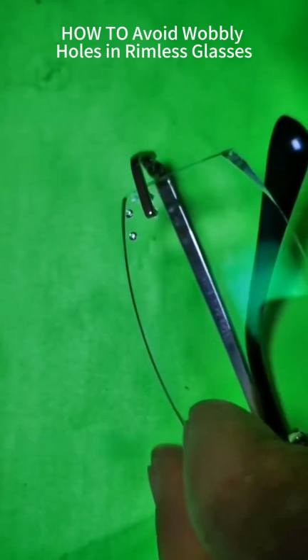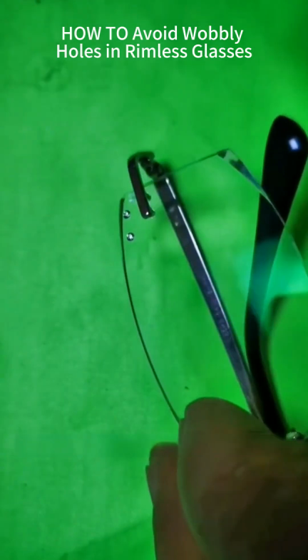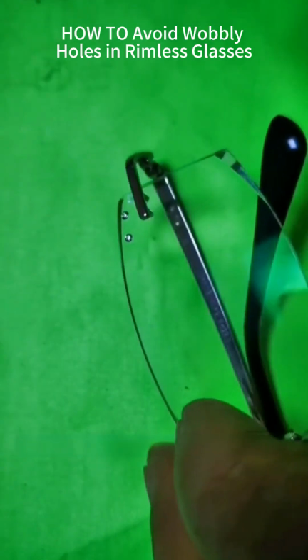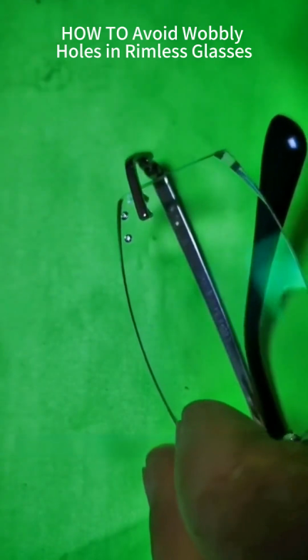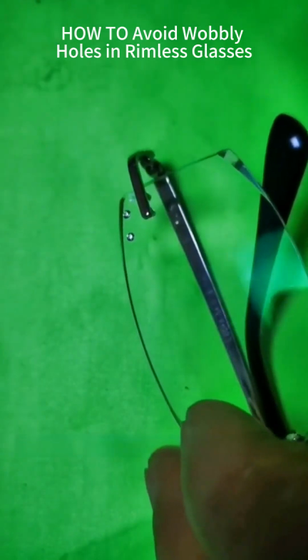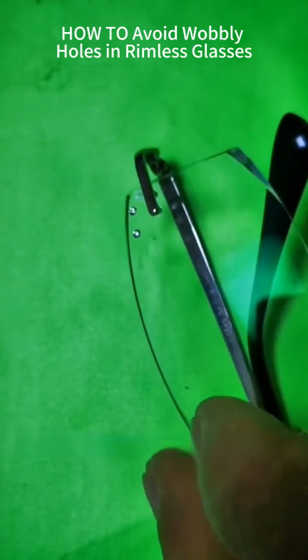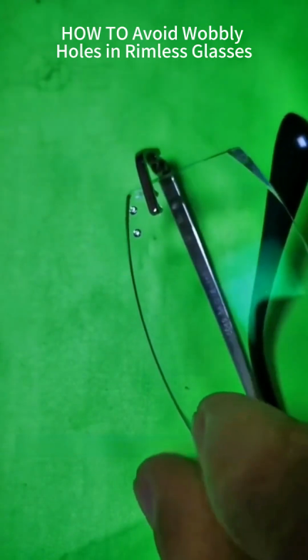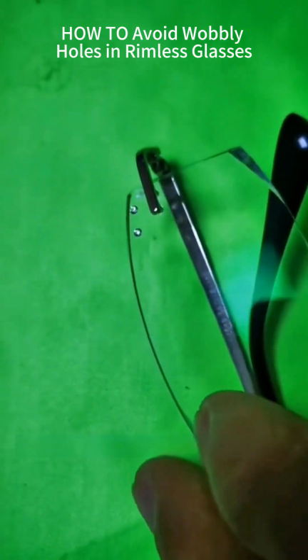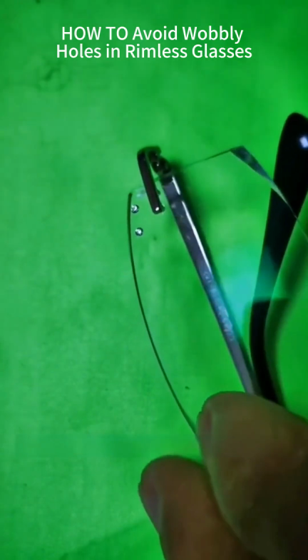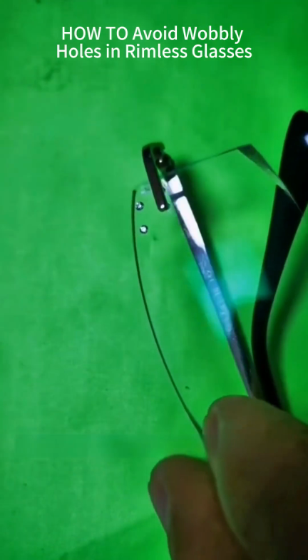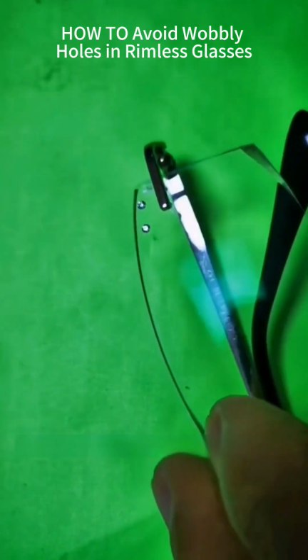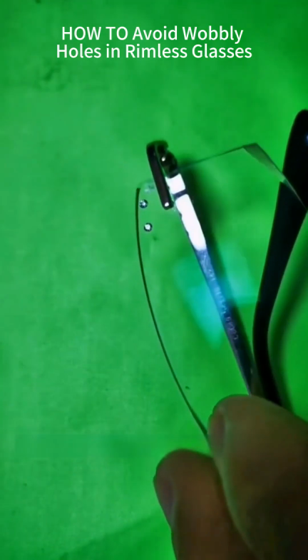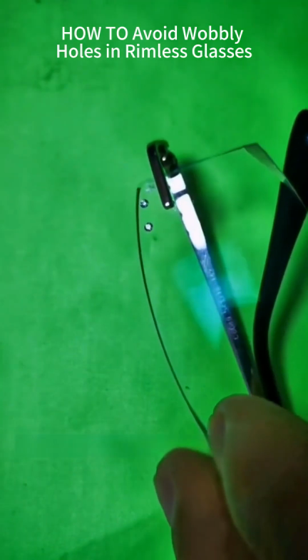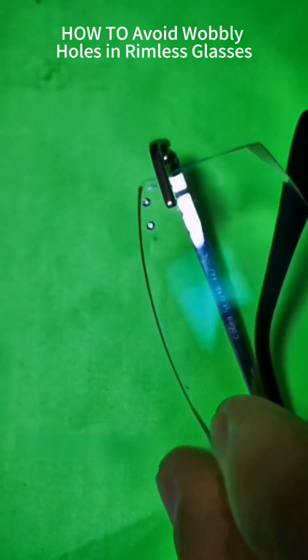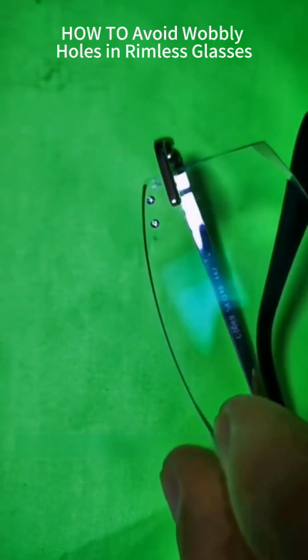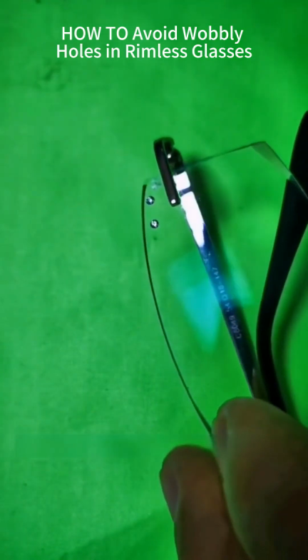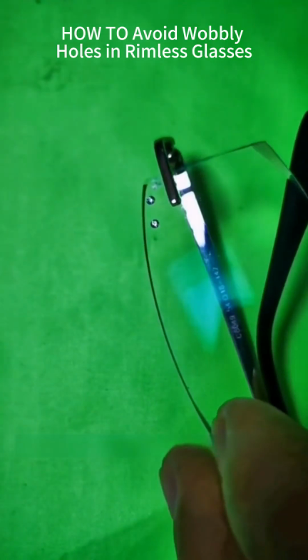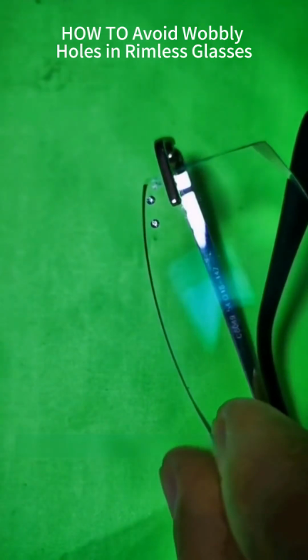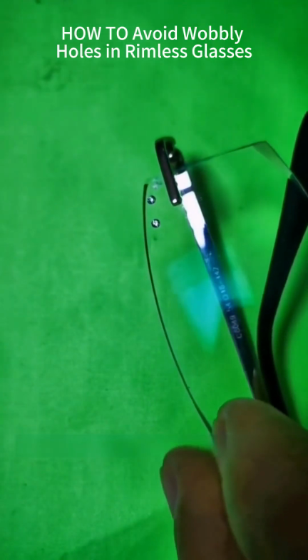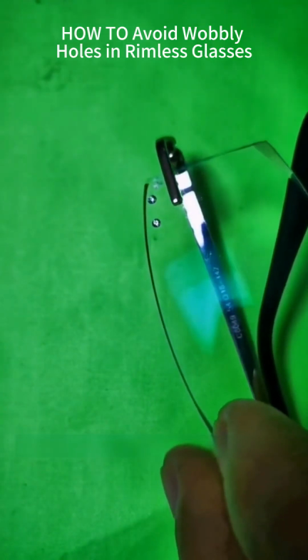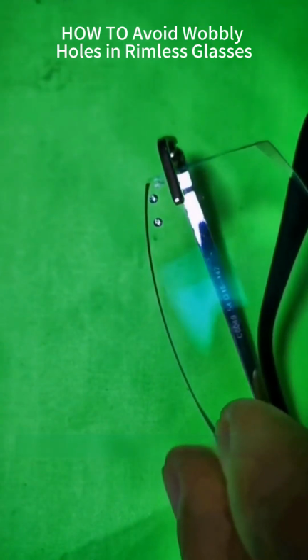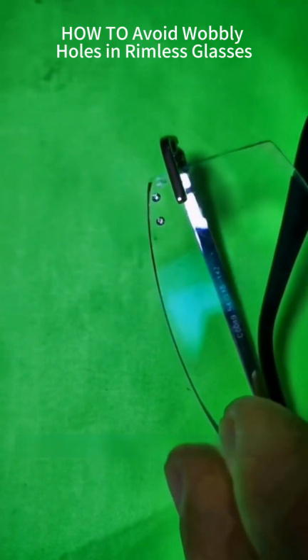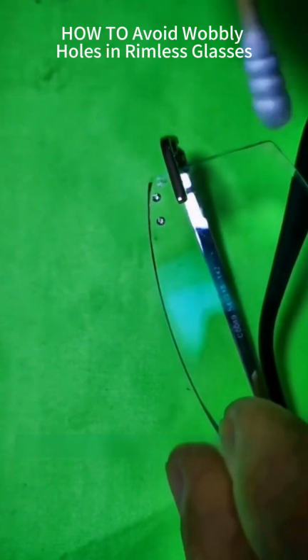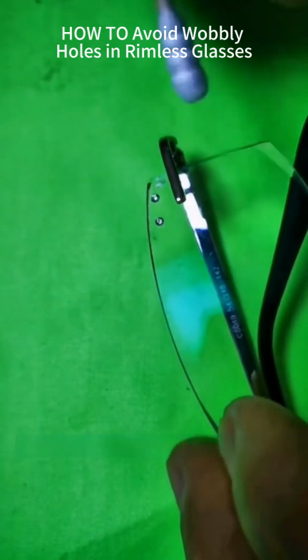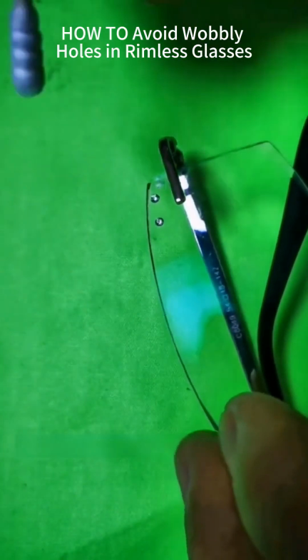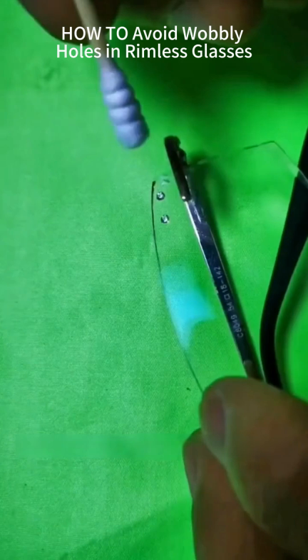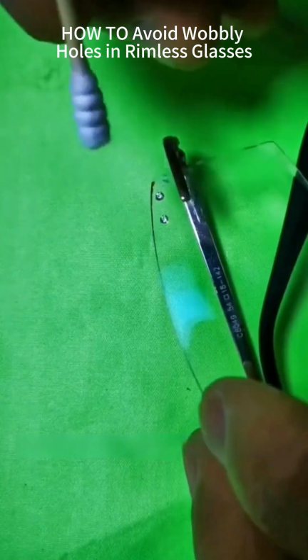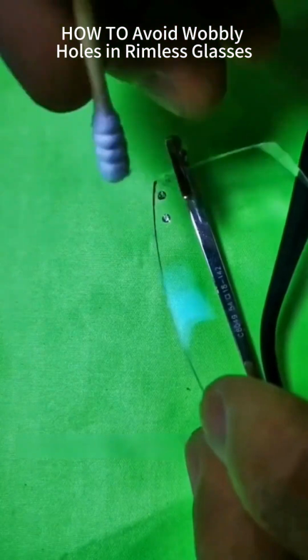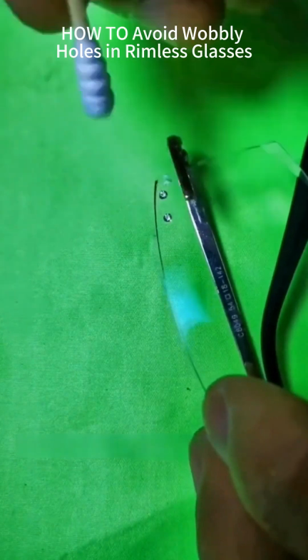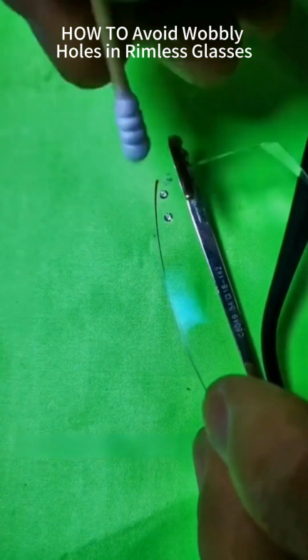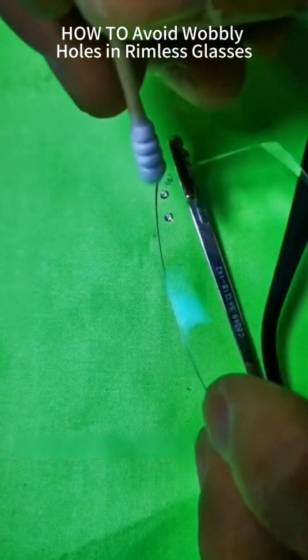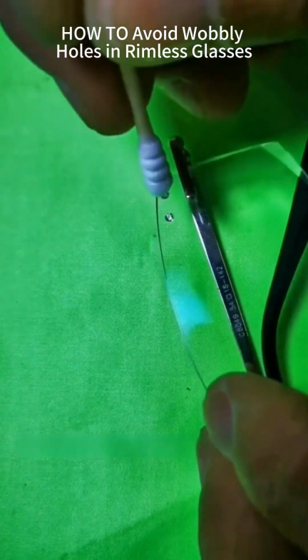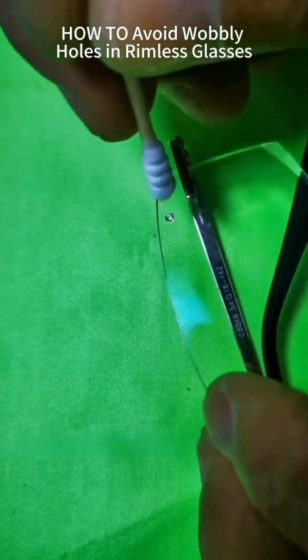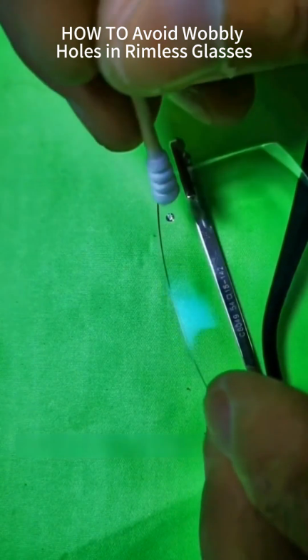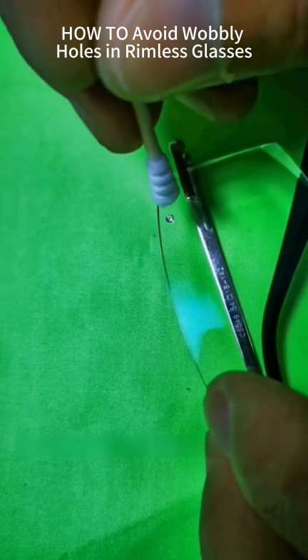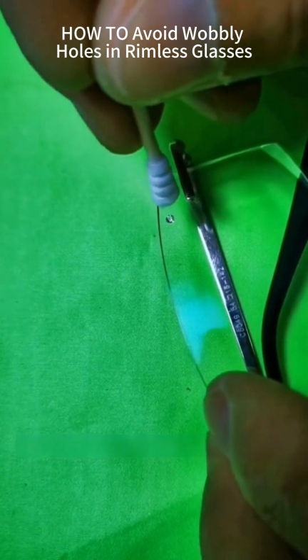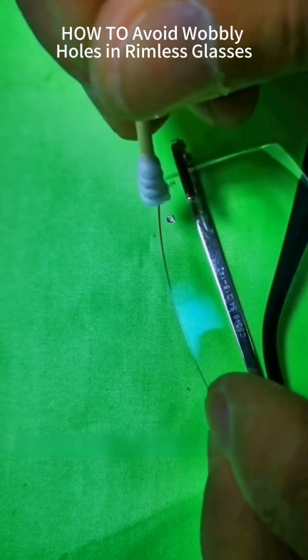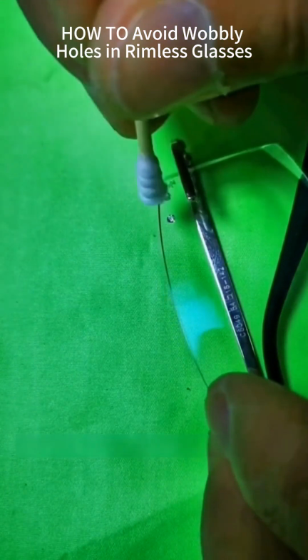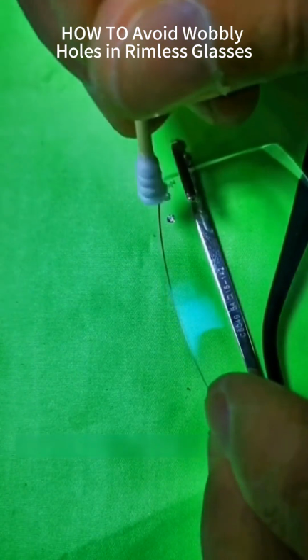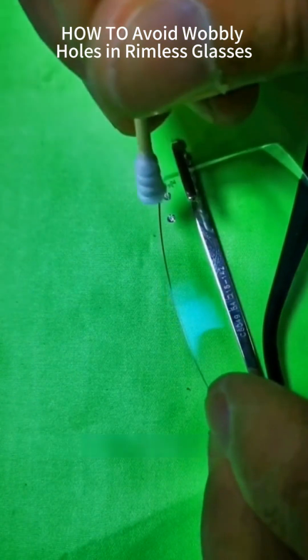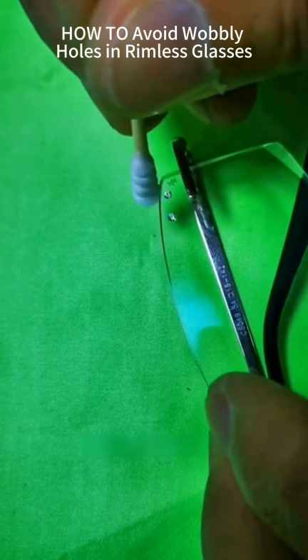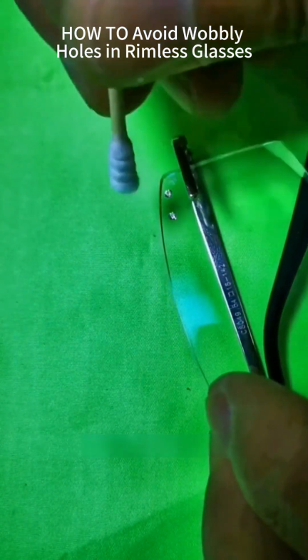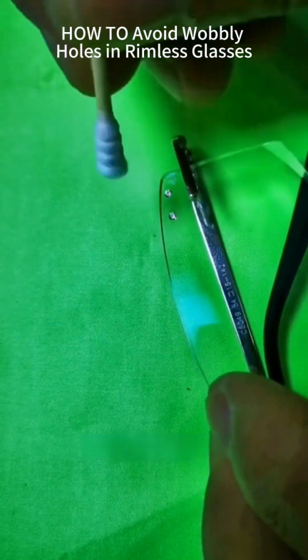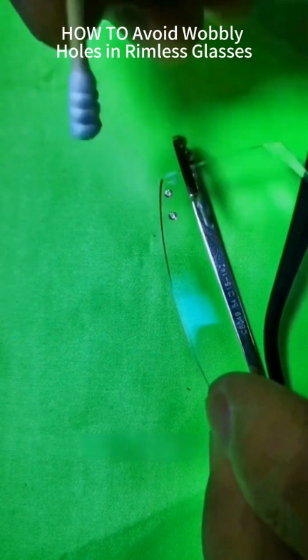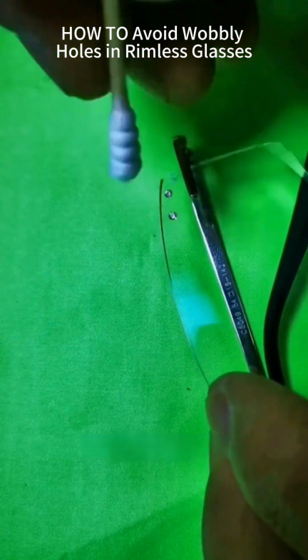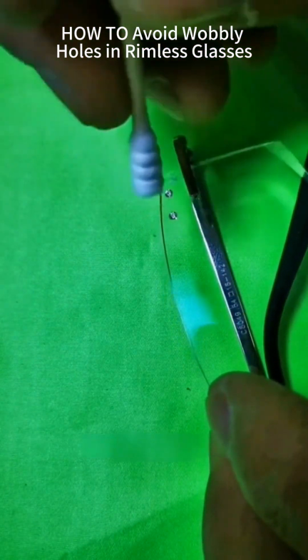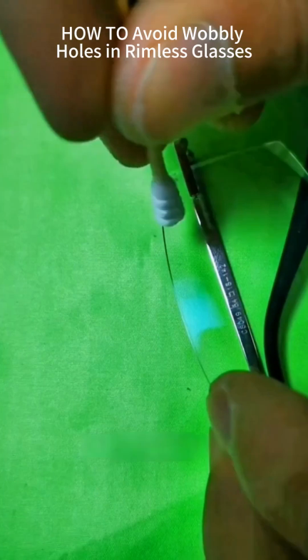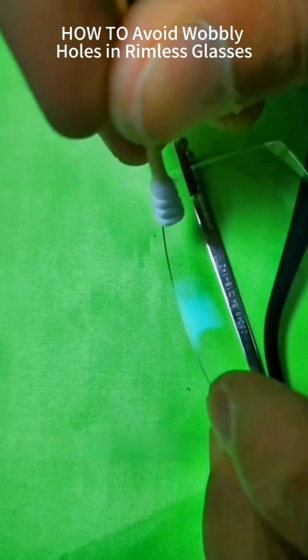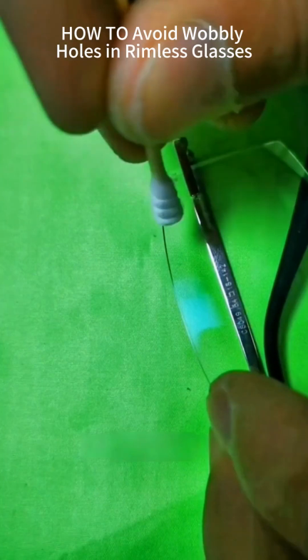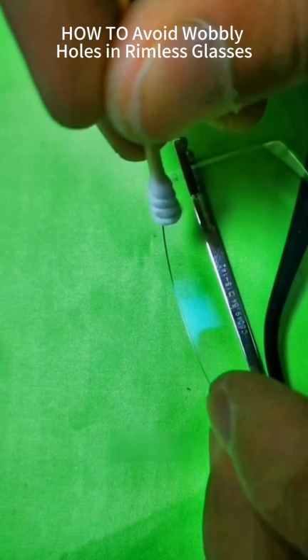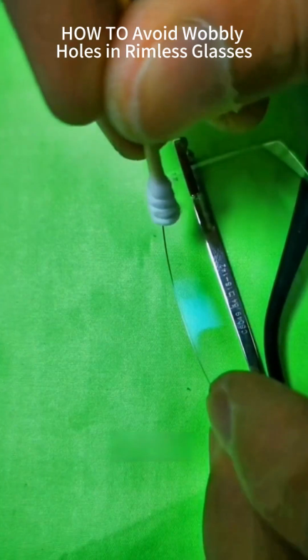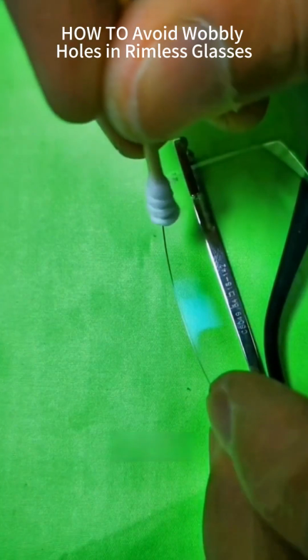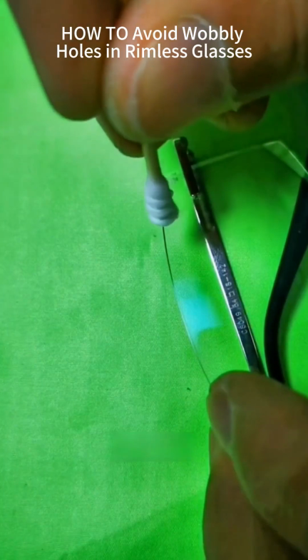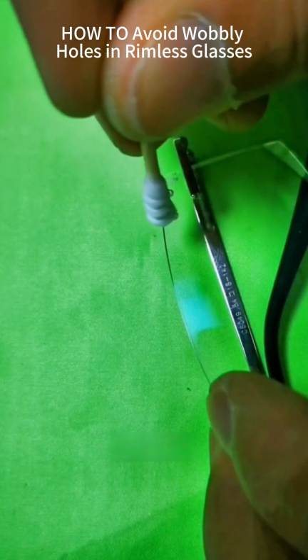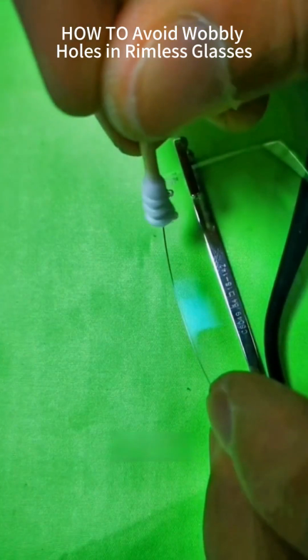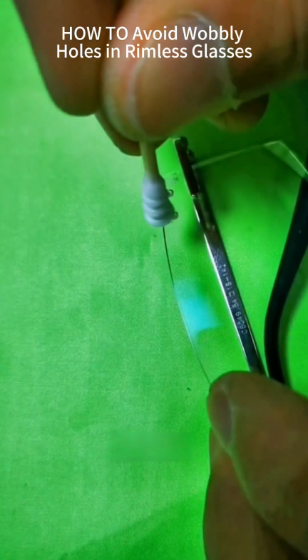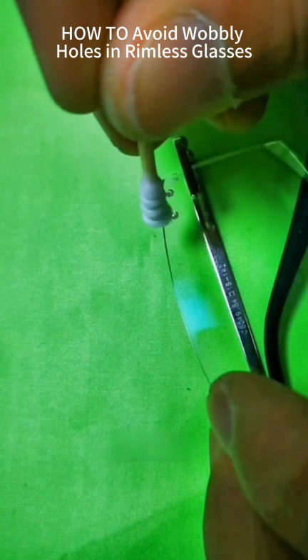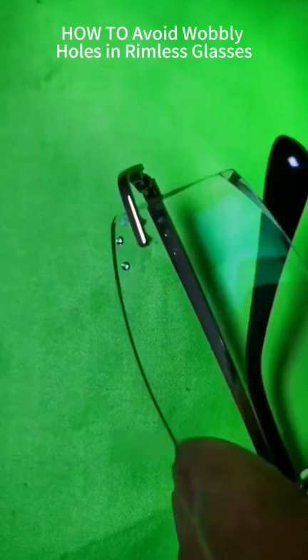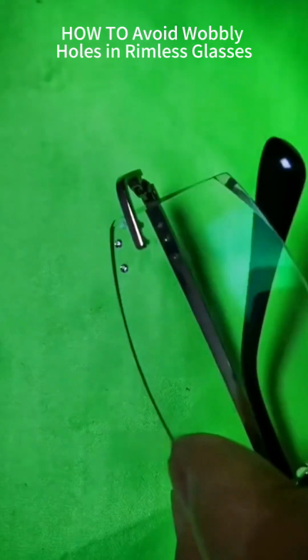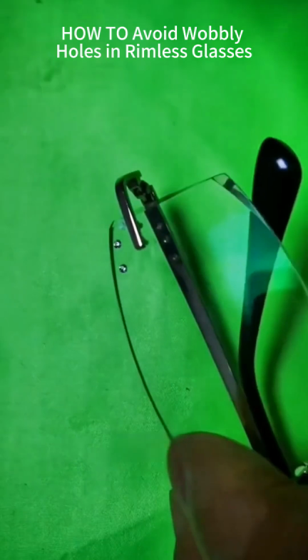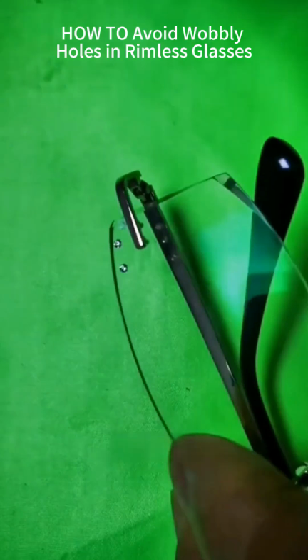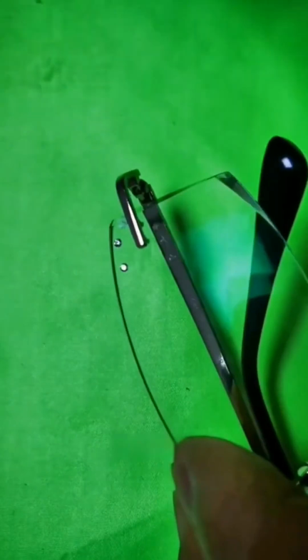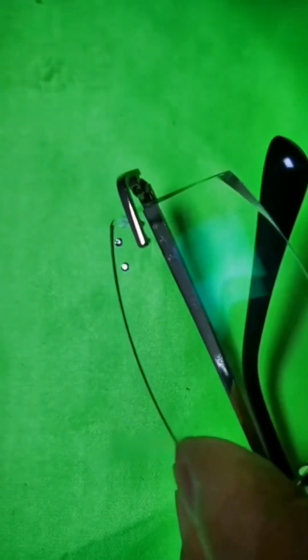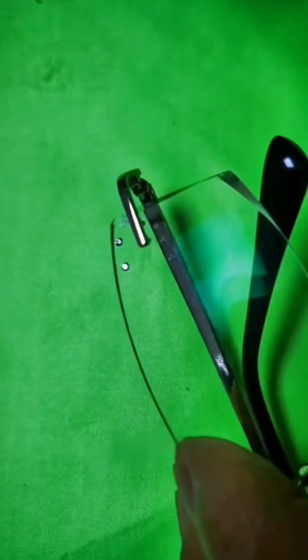After completing these stylish glasses, remove excess adhesive. You don't need much — just twist and absorb. Clean and neat.